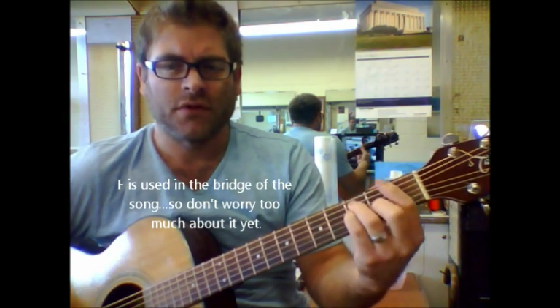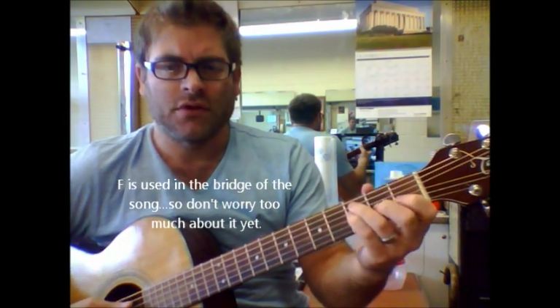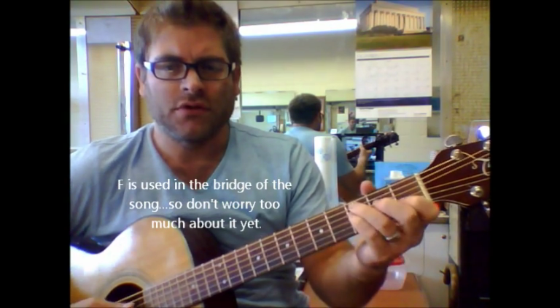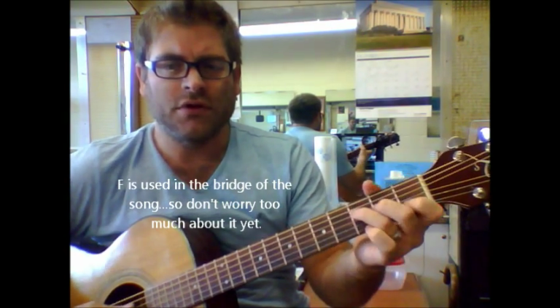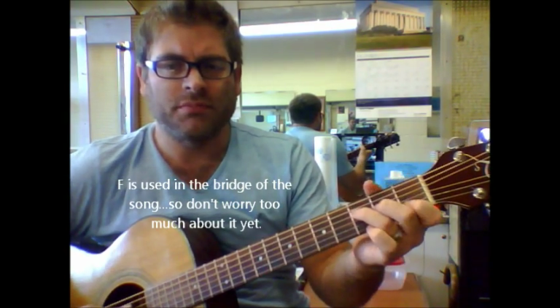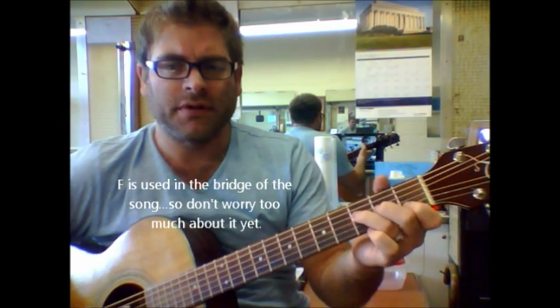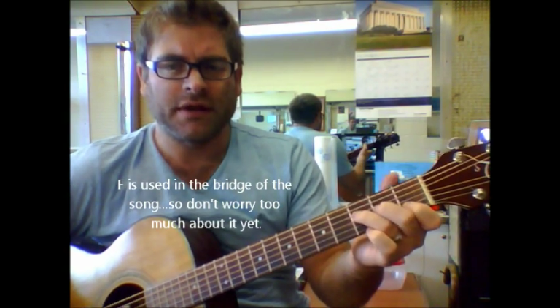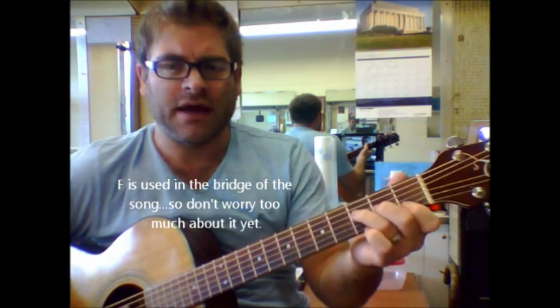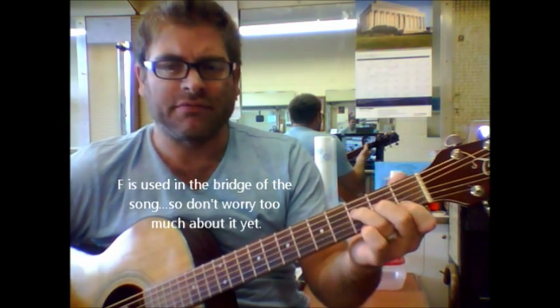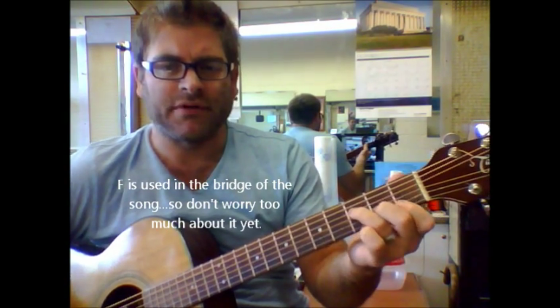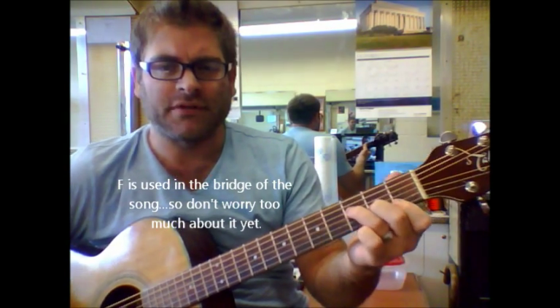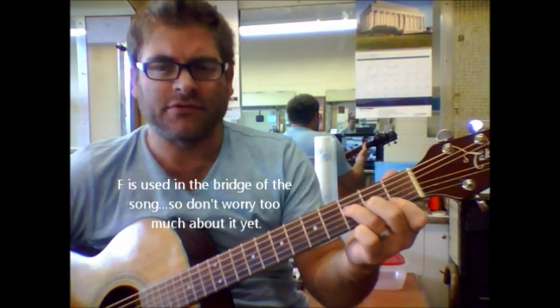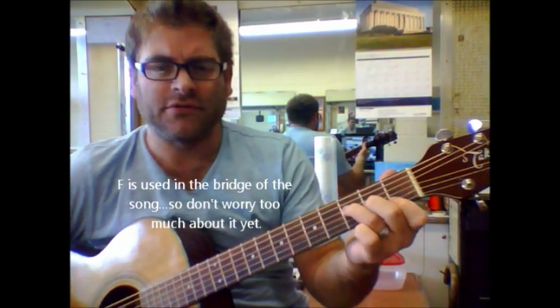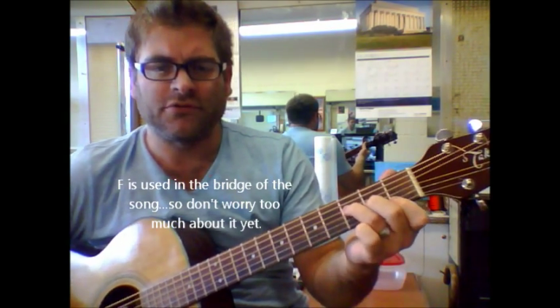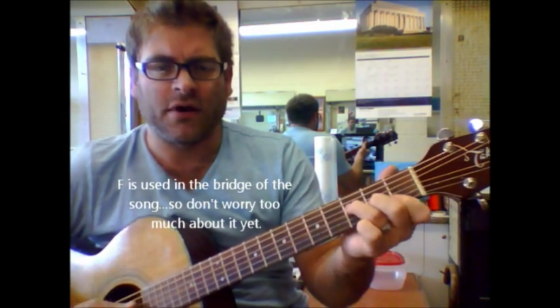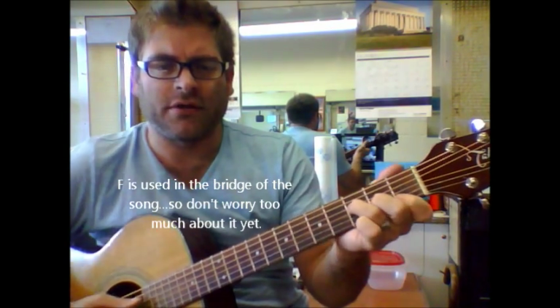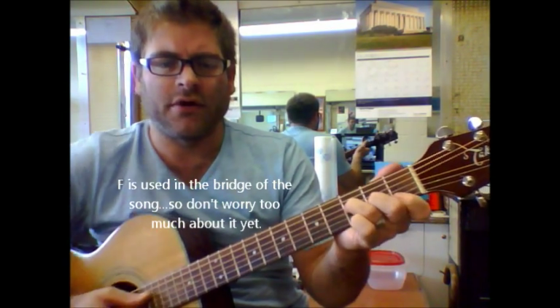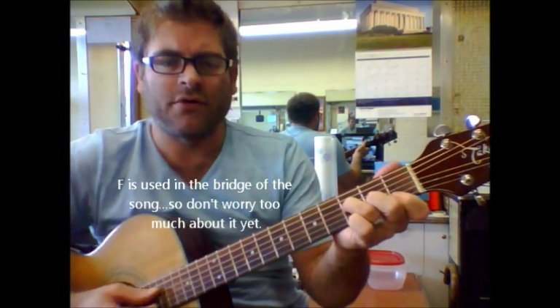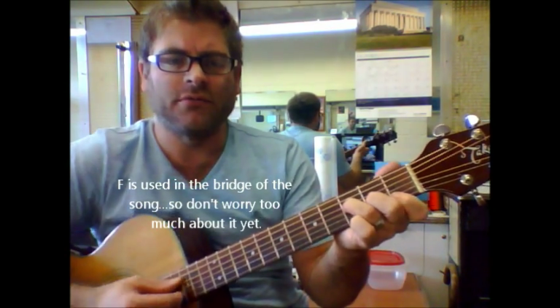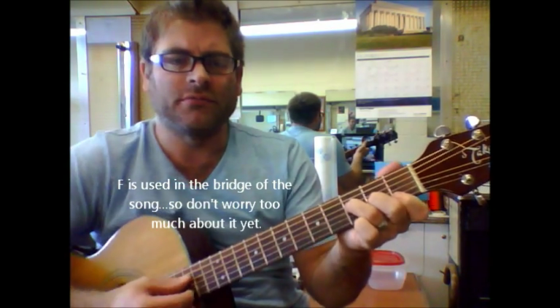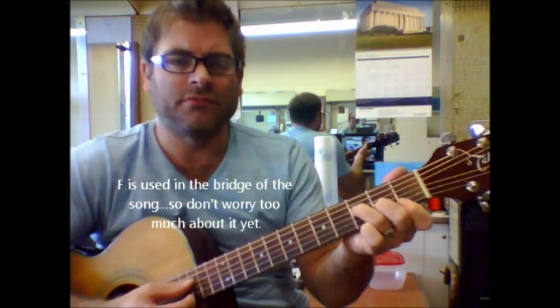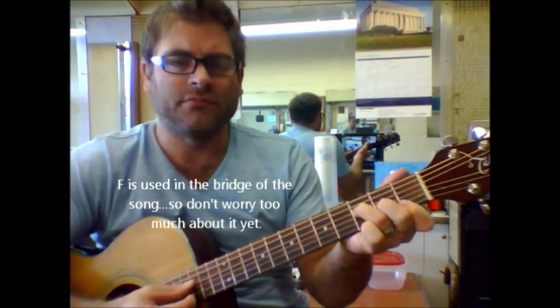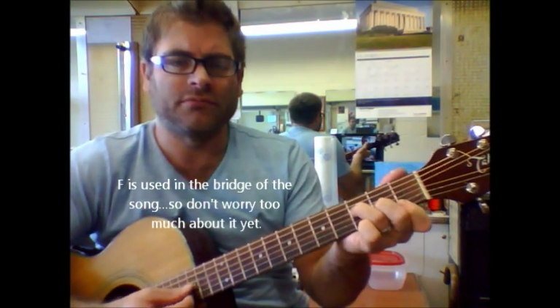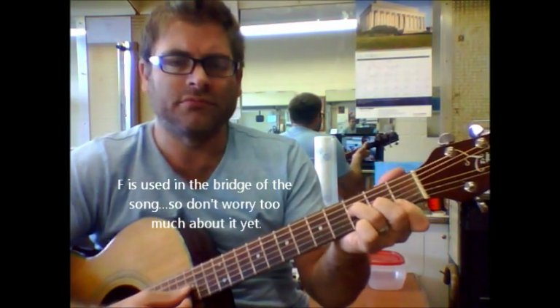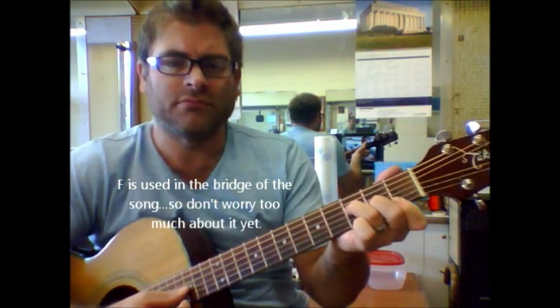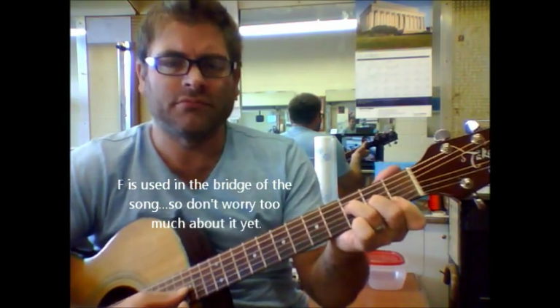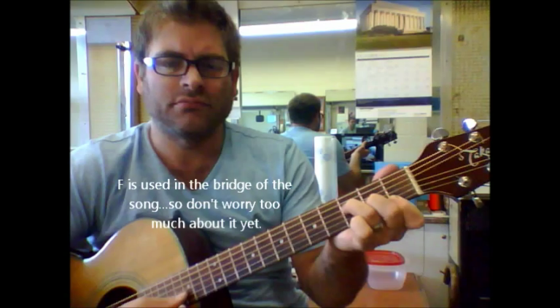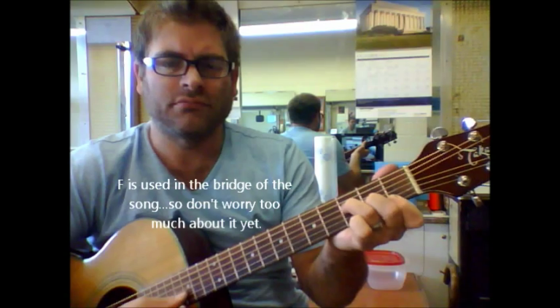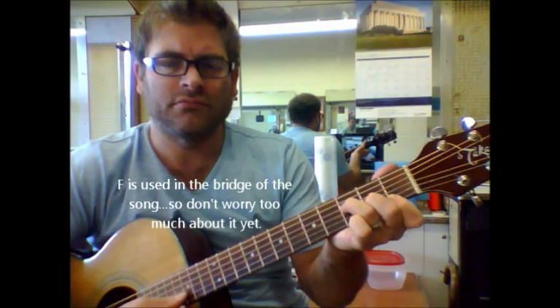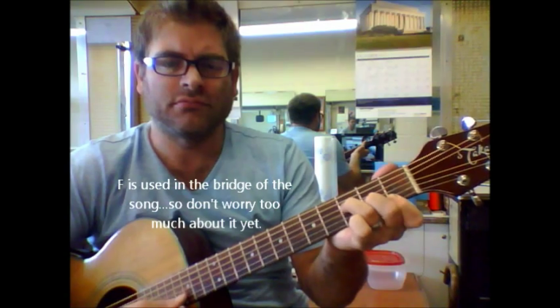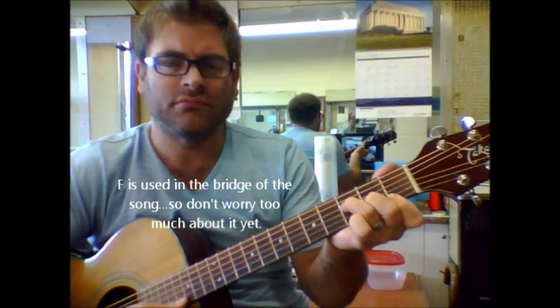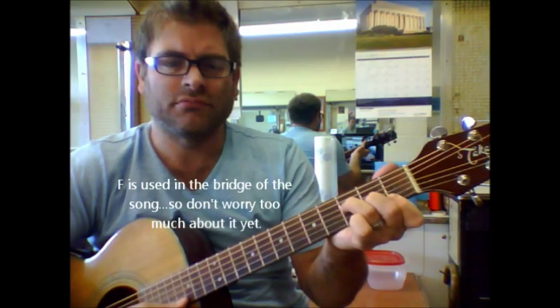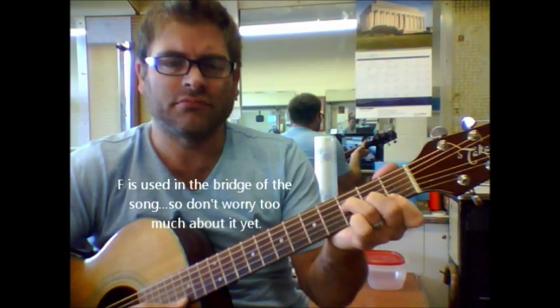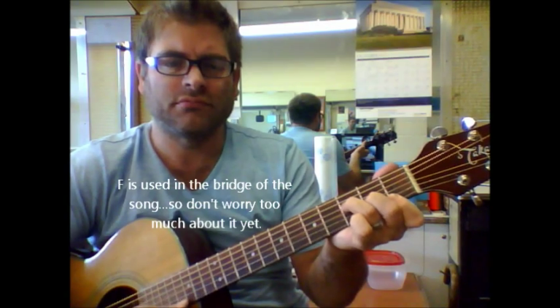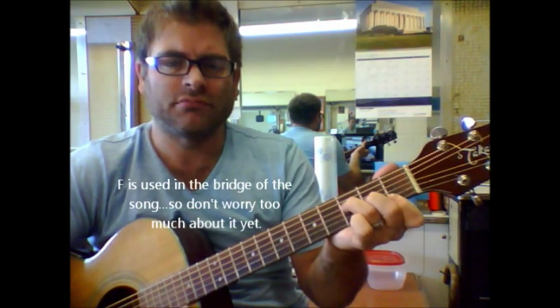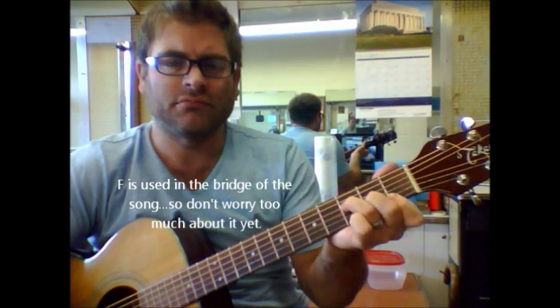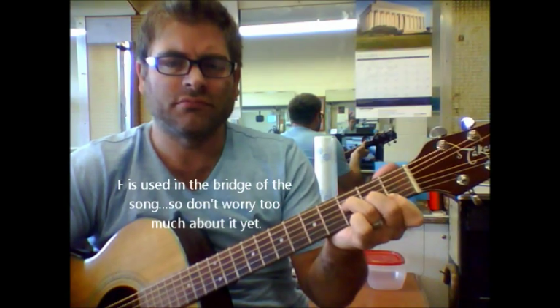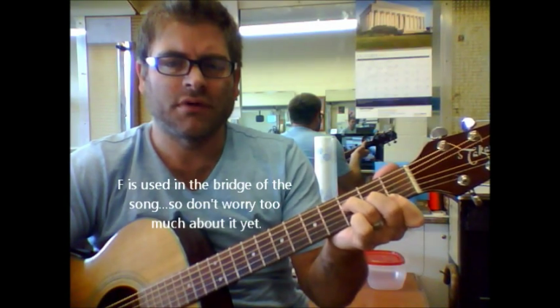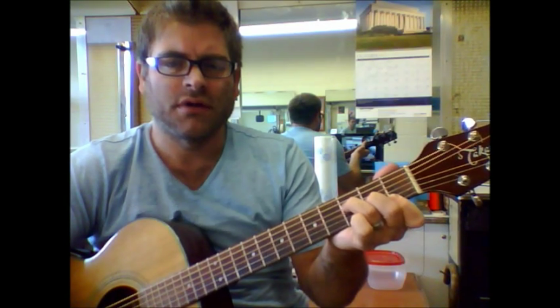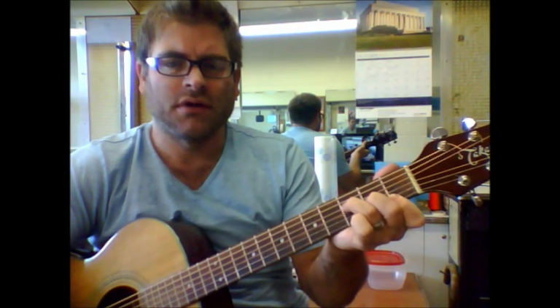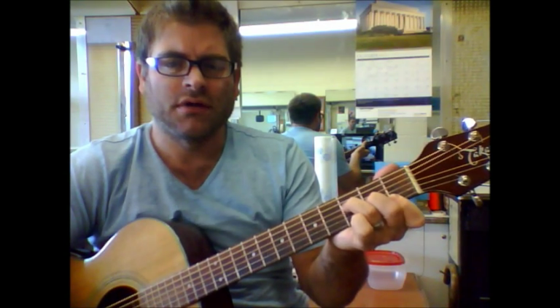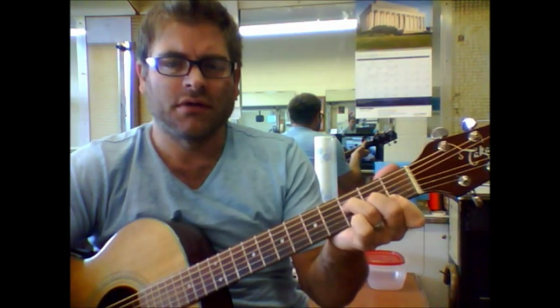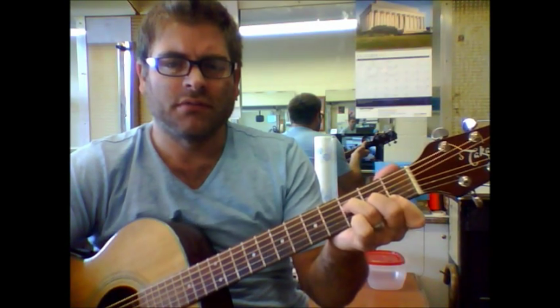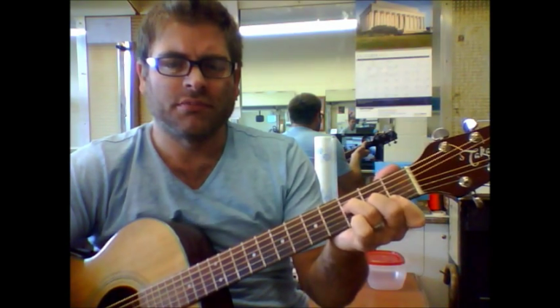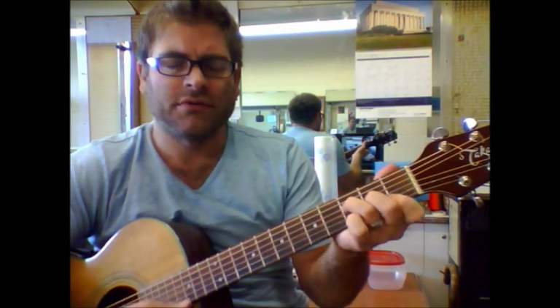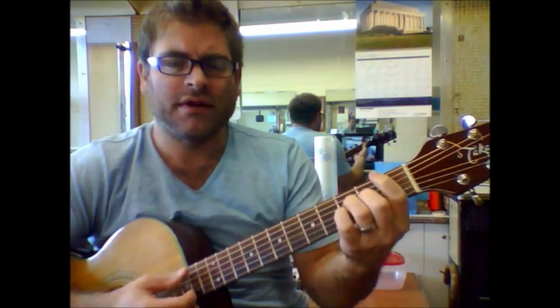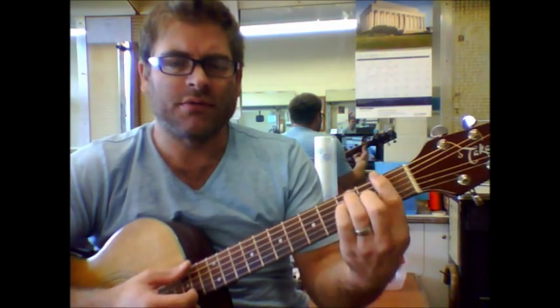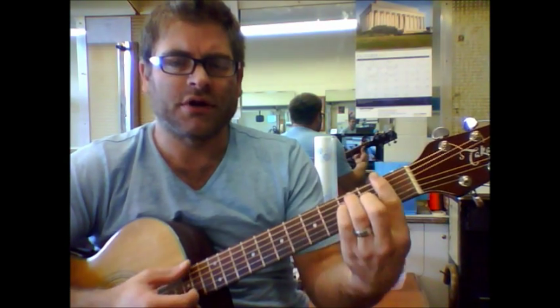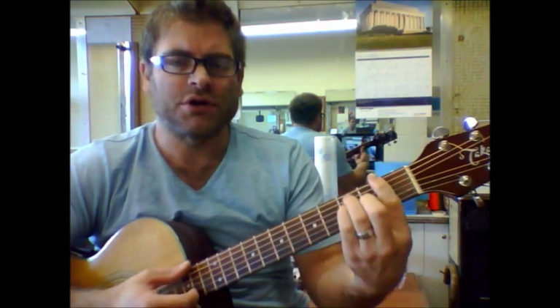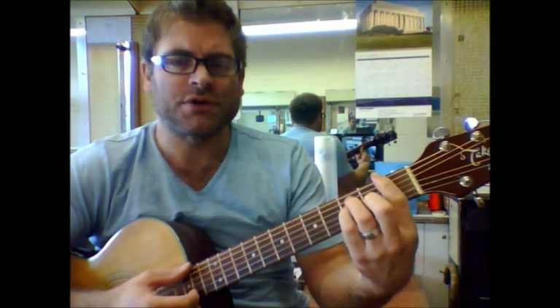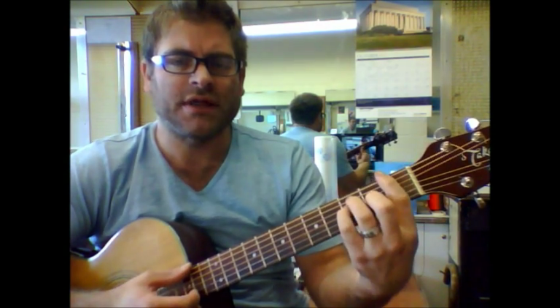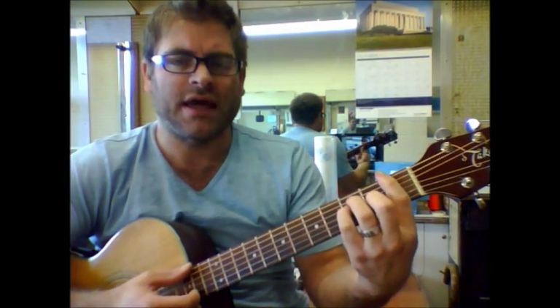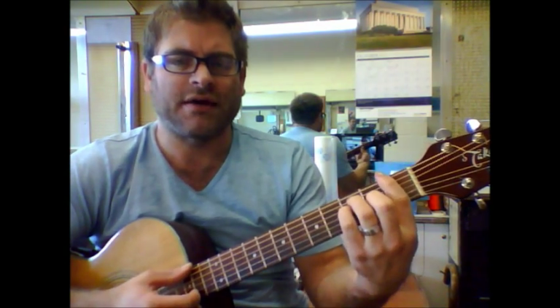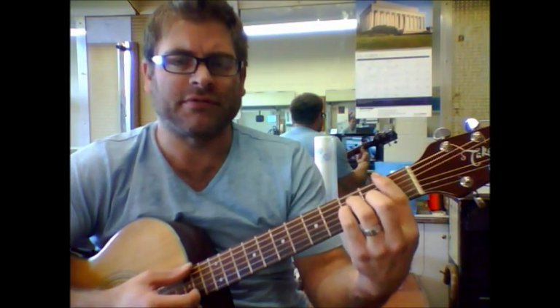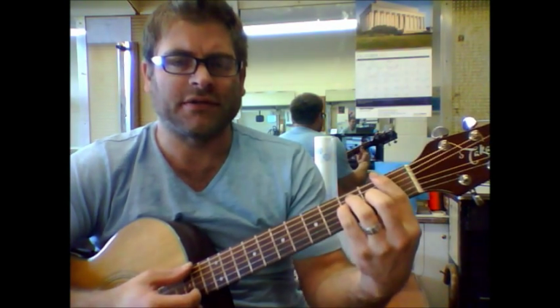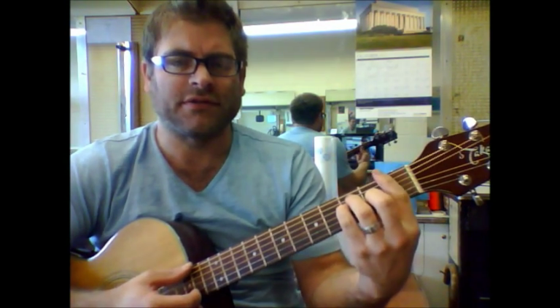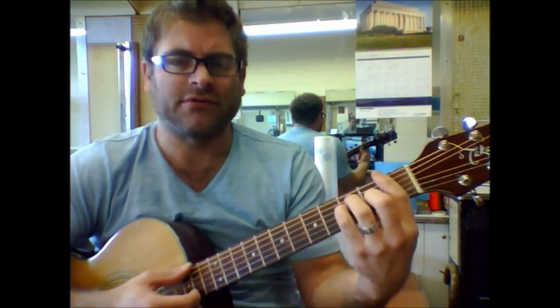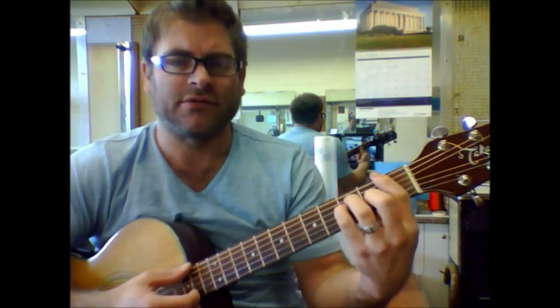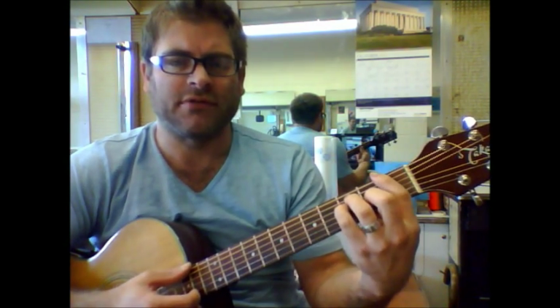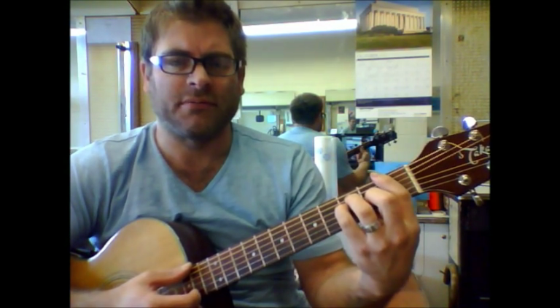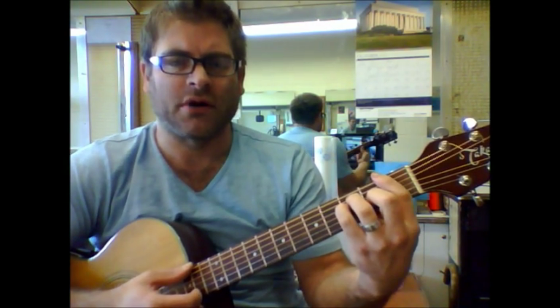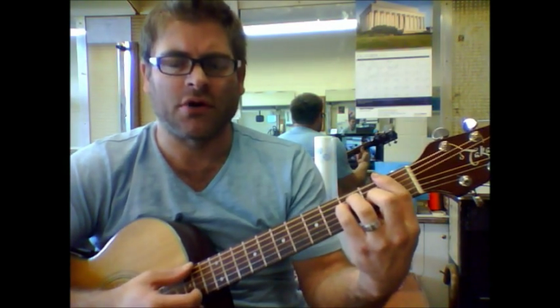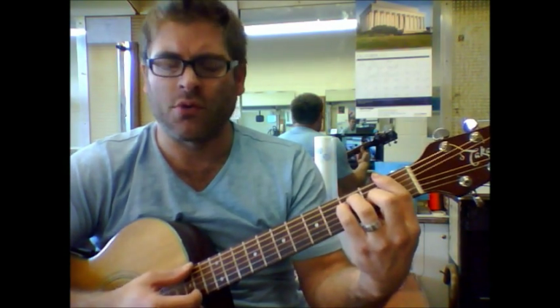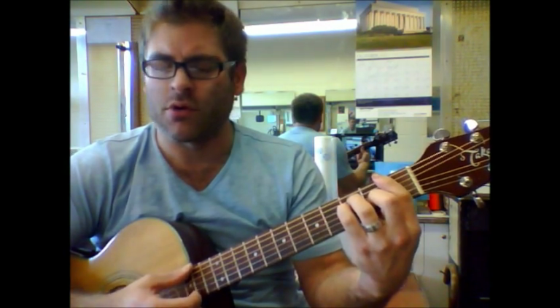You can play an F like this as well, though. Today we're going to show you the F like this with the barred chord, because one of the harder ones to play is F.